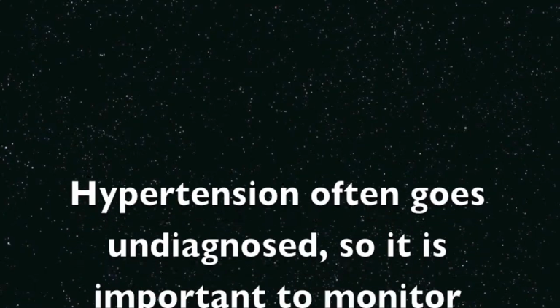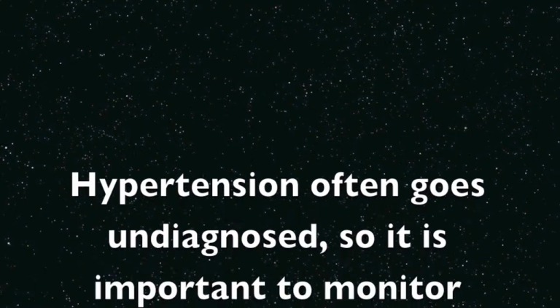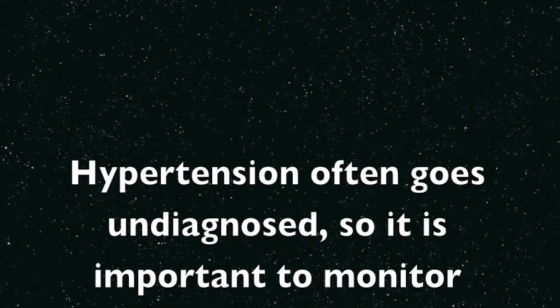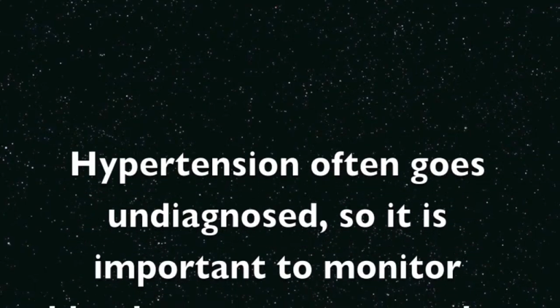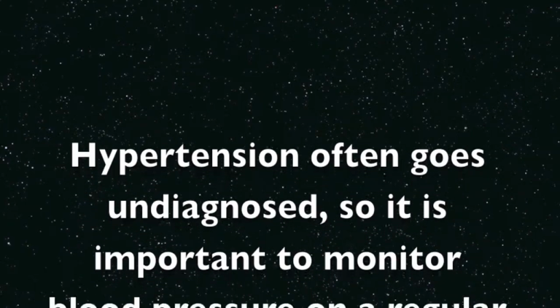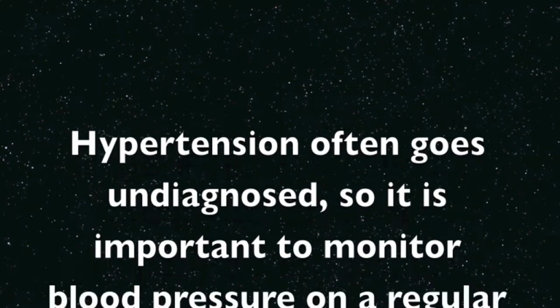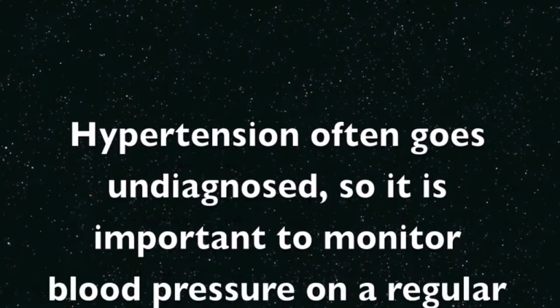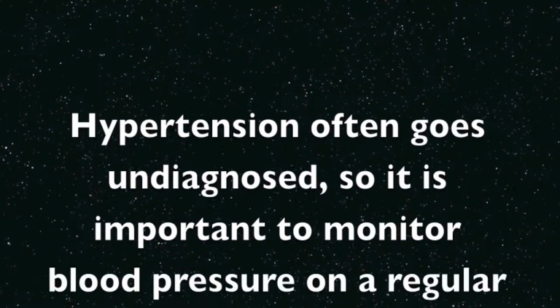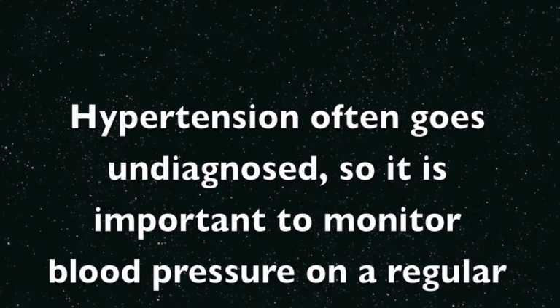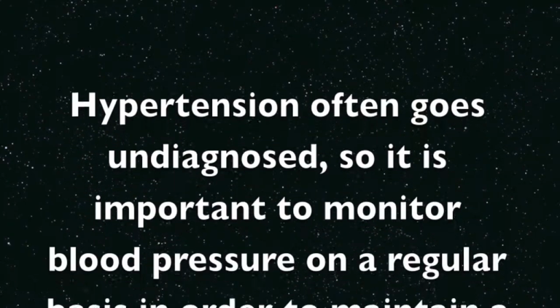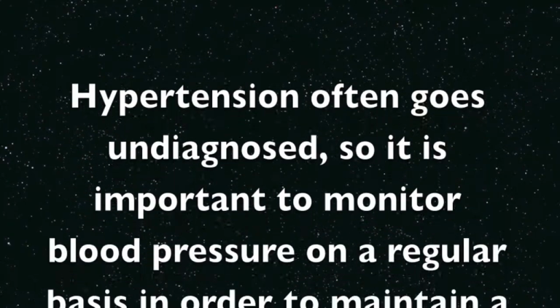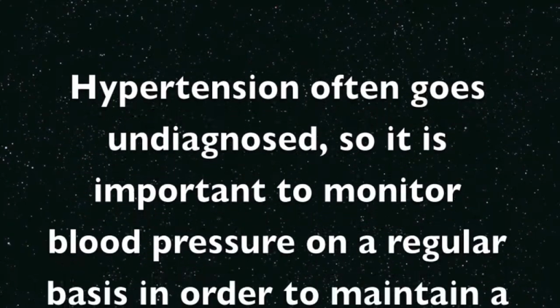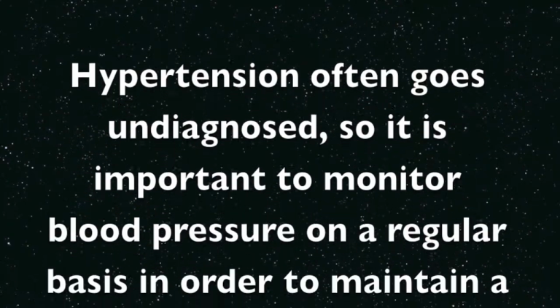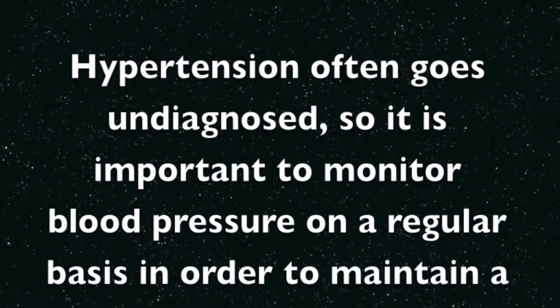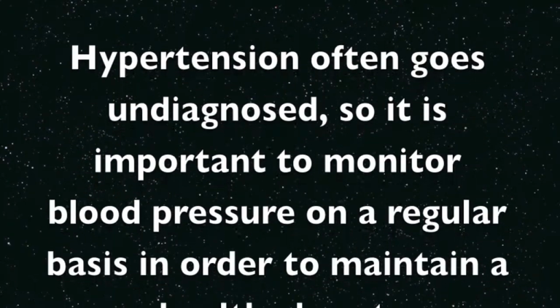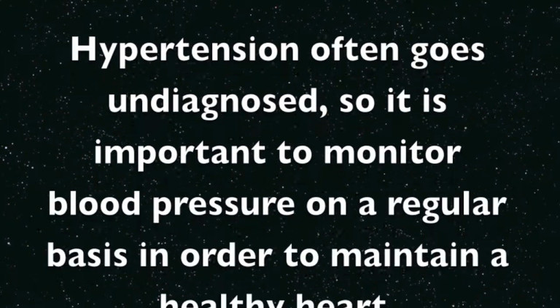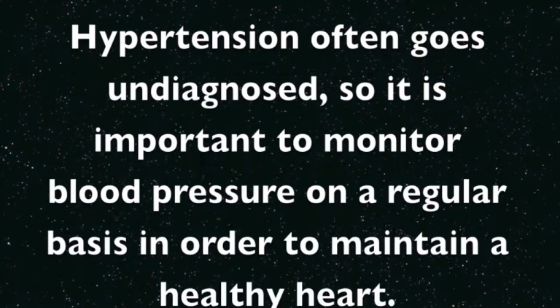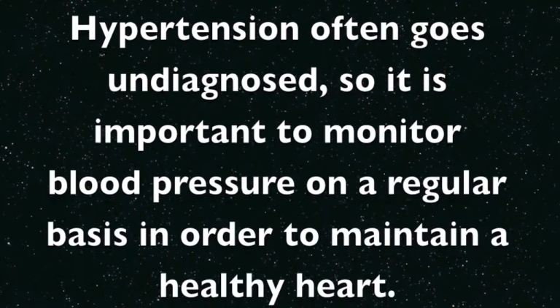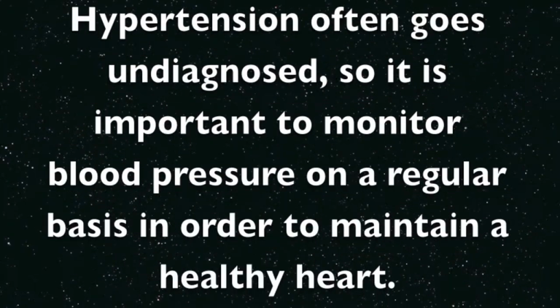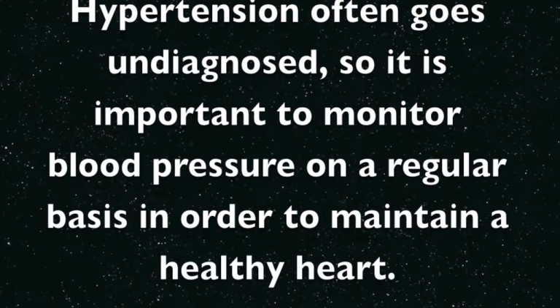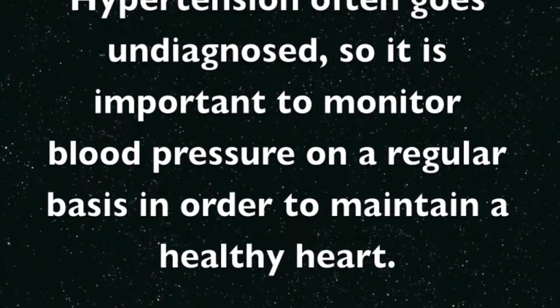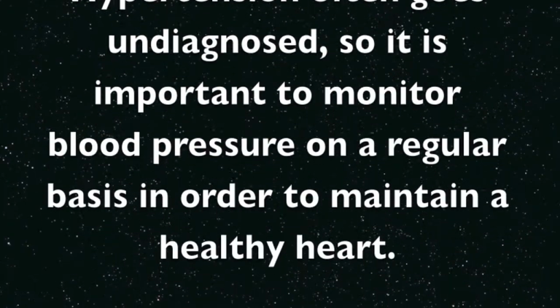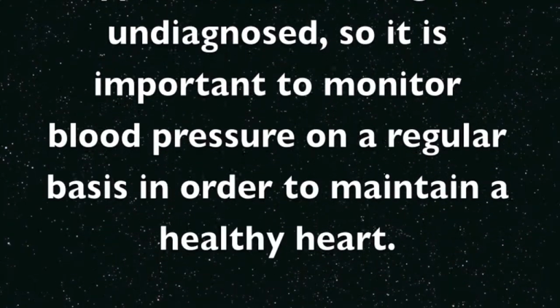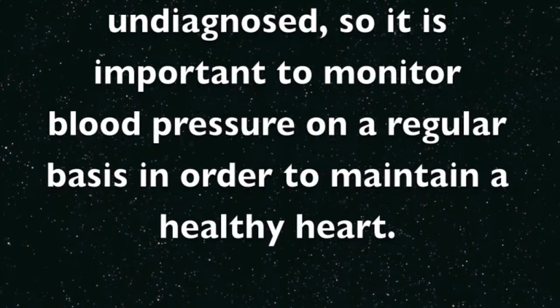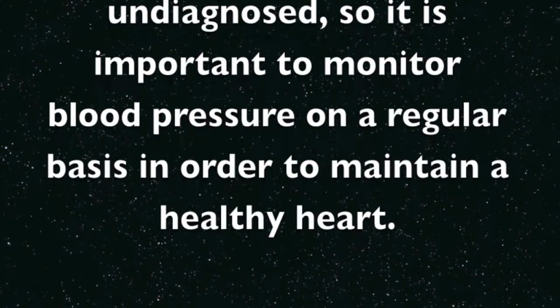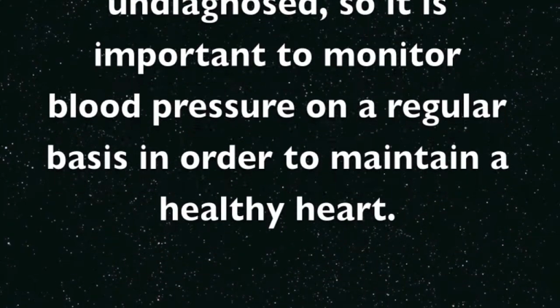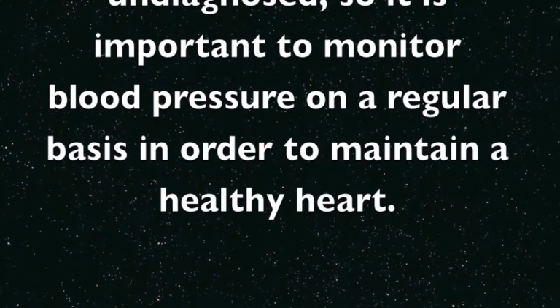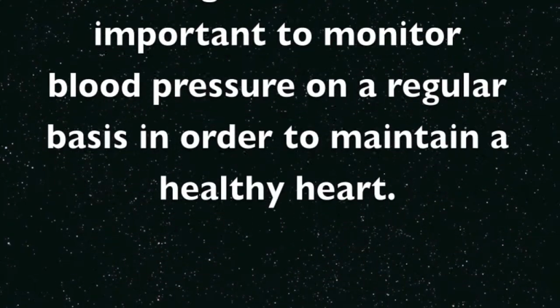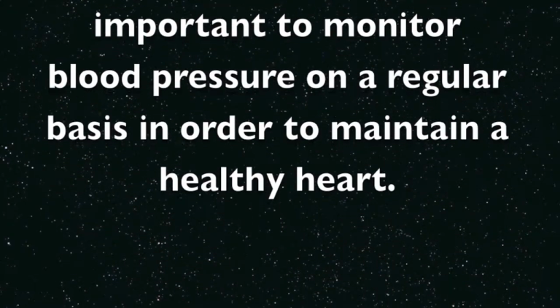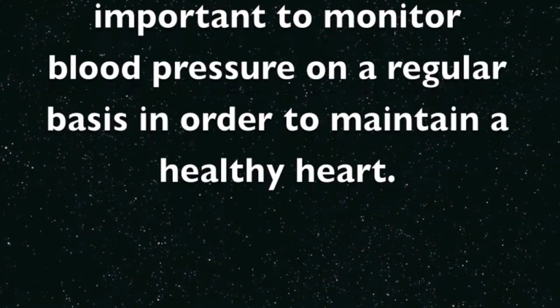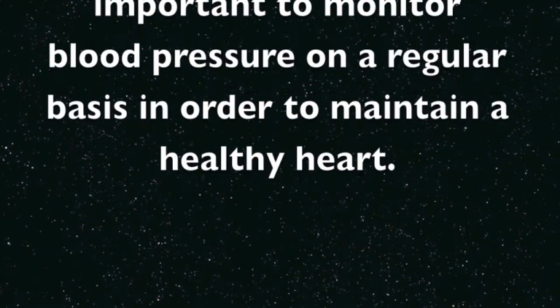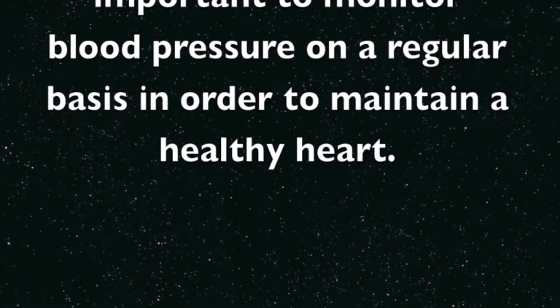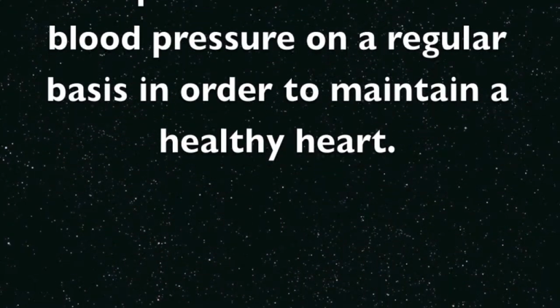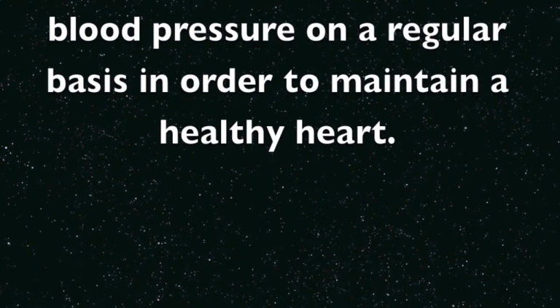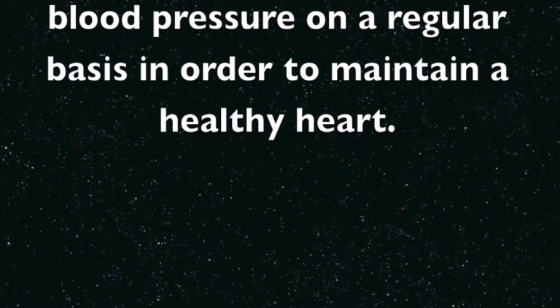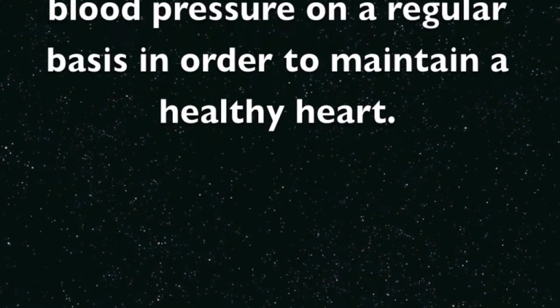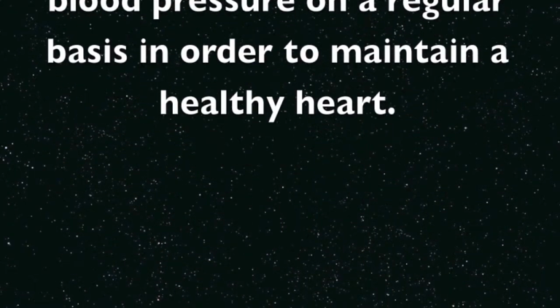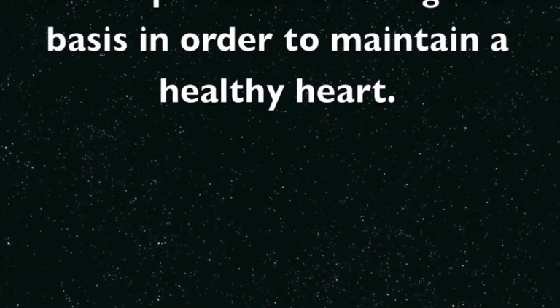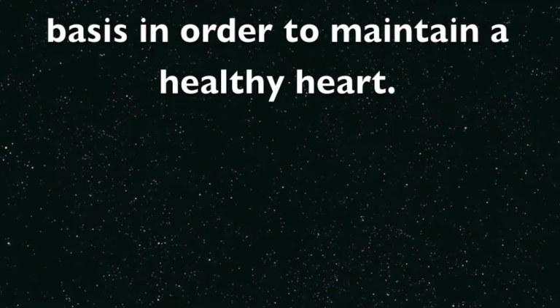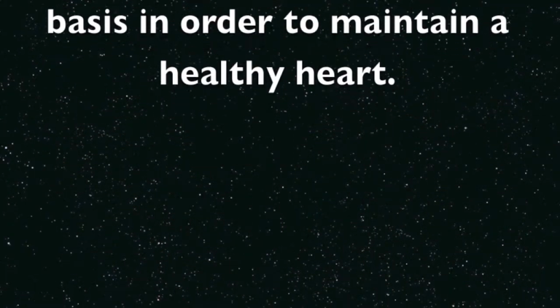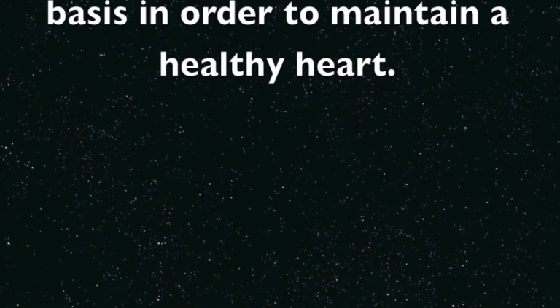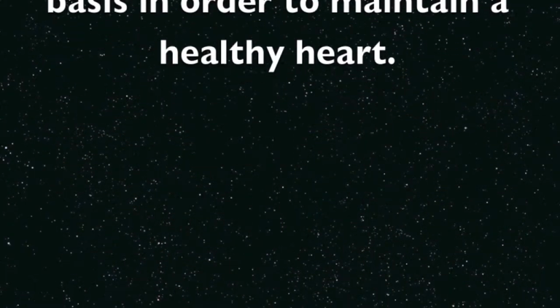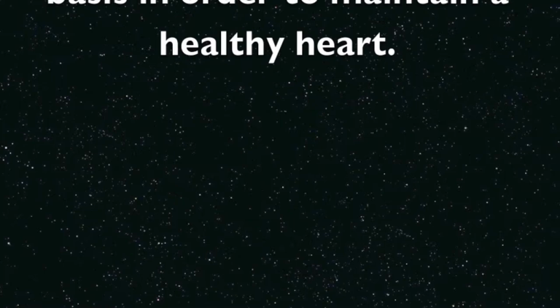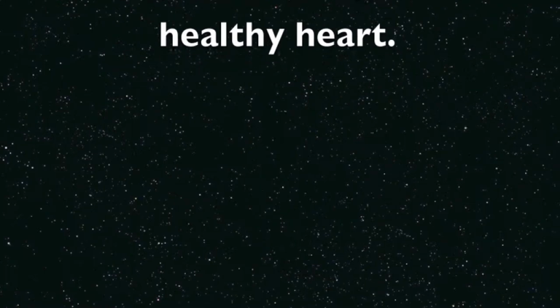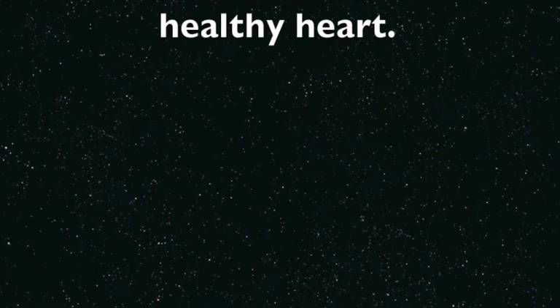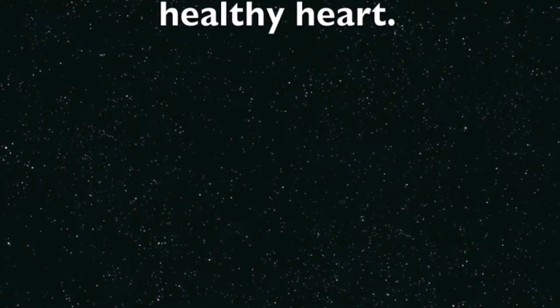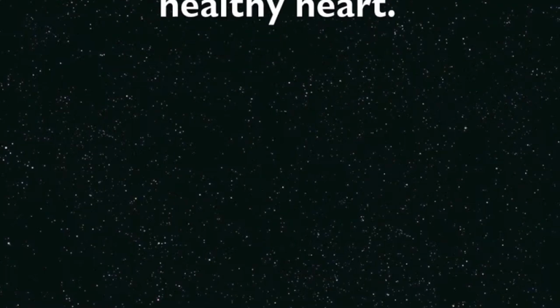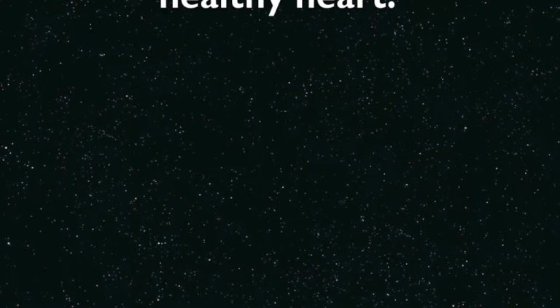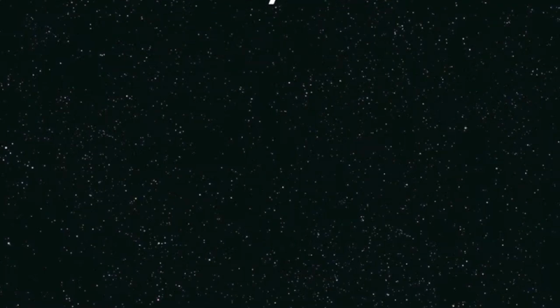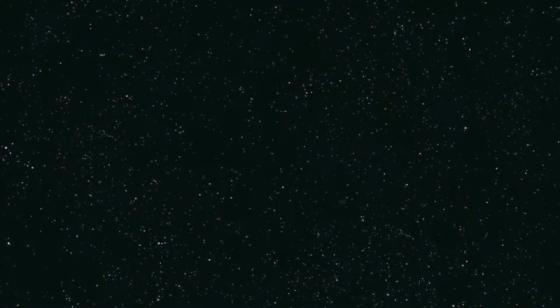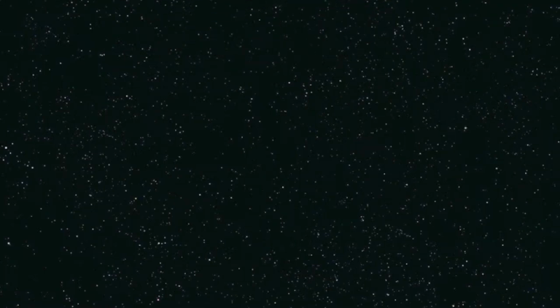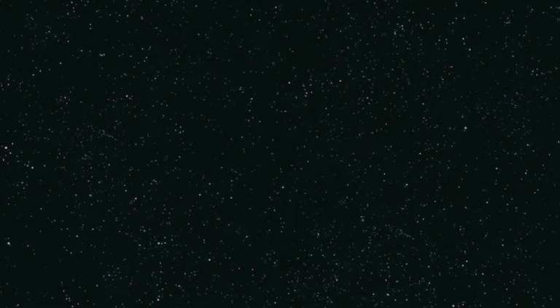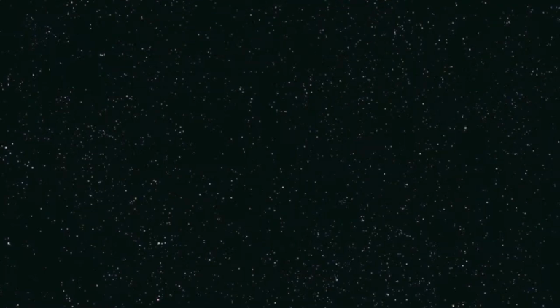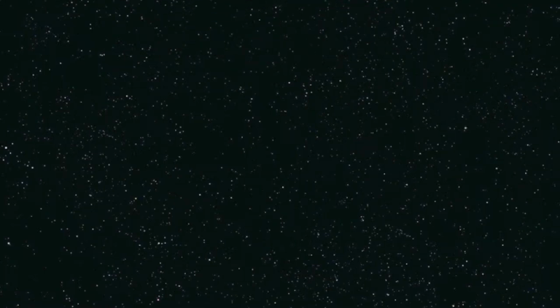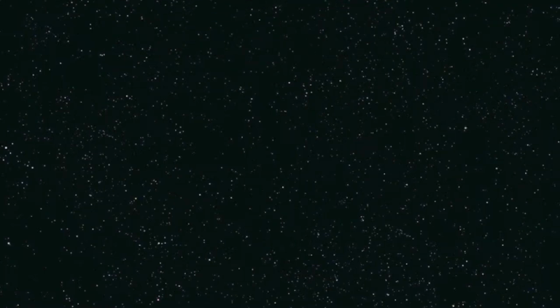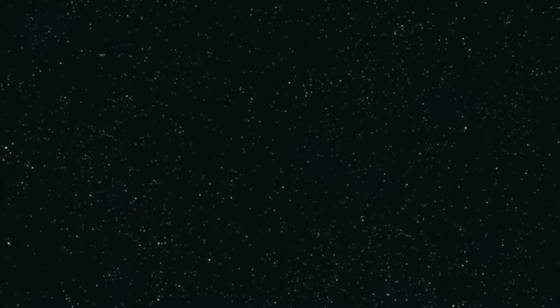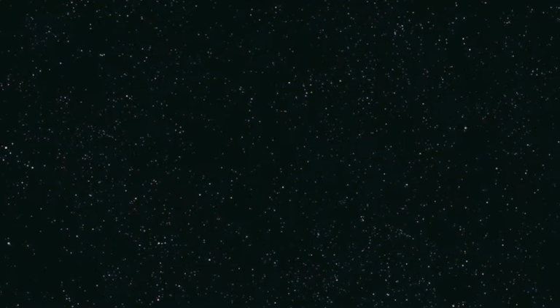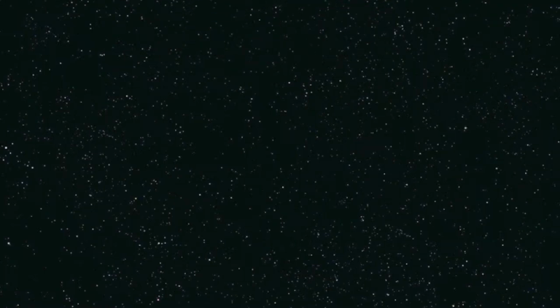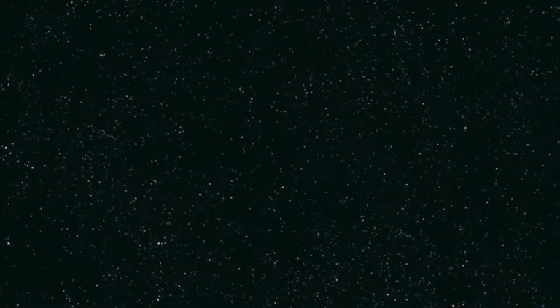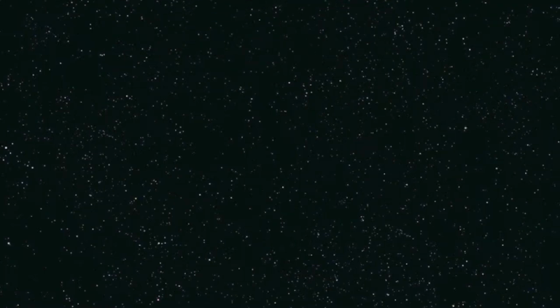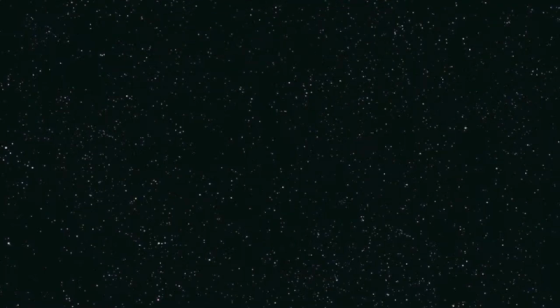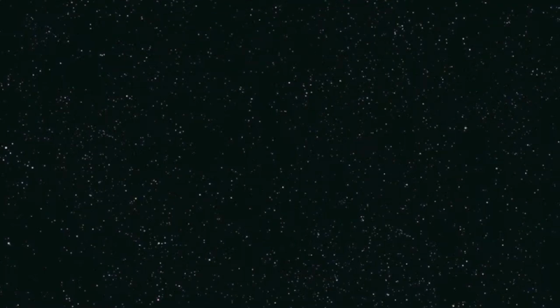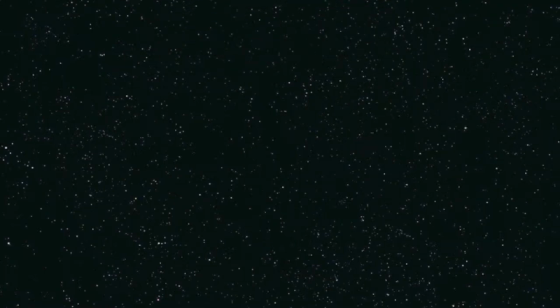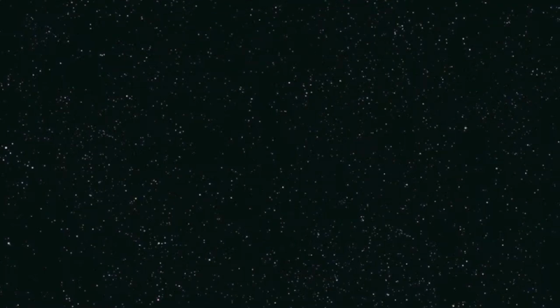Hypertension often goes undiagnosed, so it is important to monitor blood pressure on a regular basis in order to maintain a healthy heart.